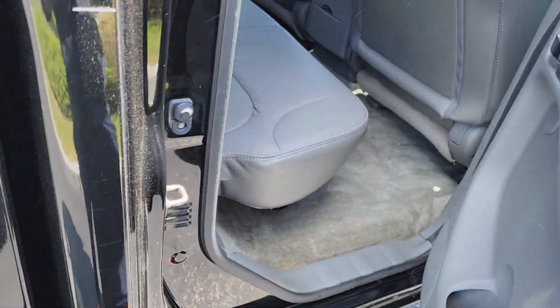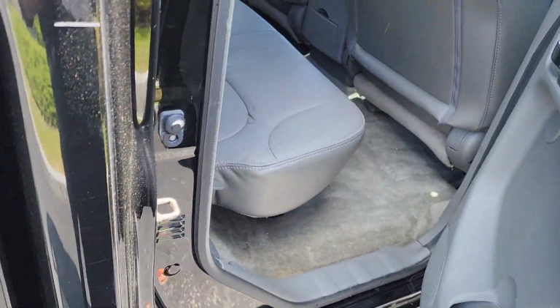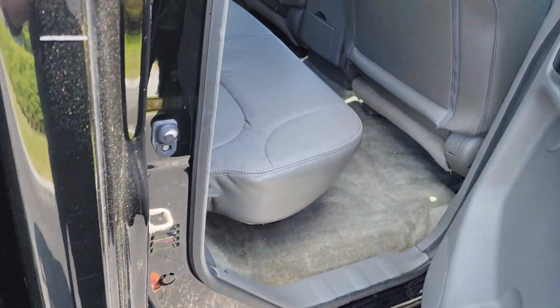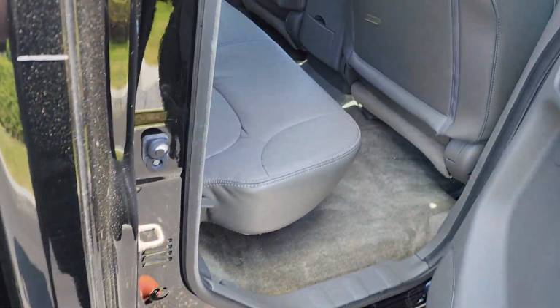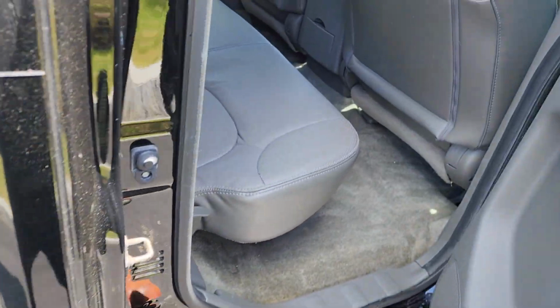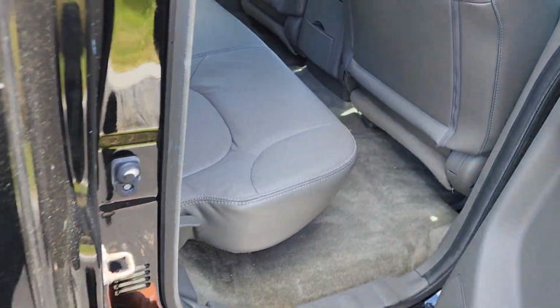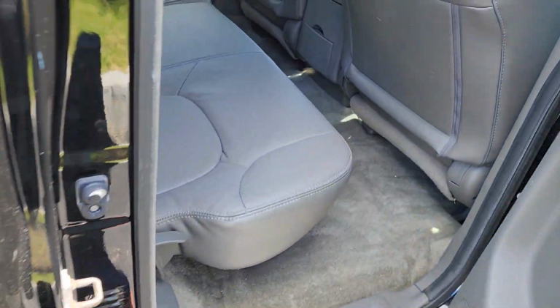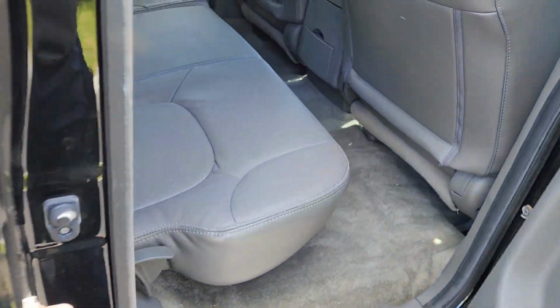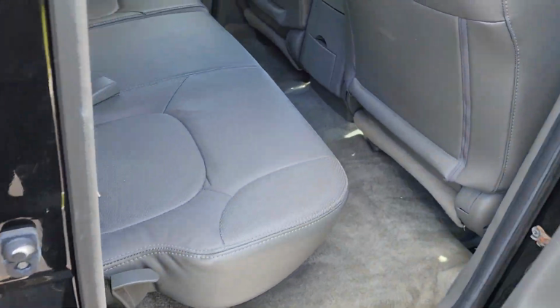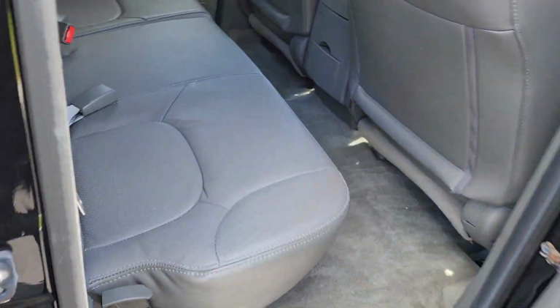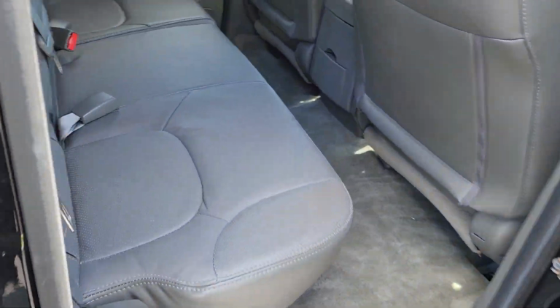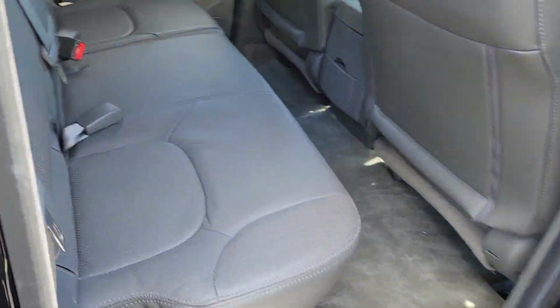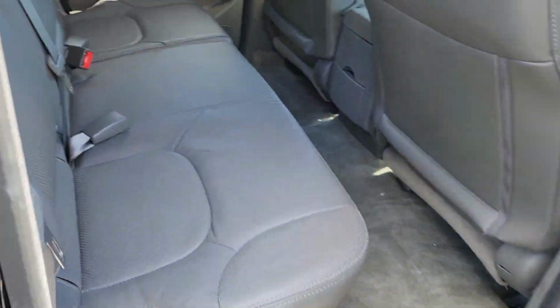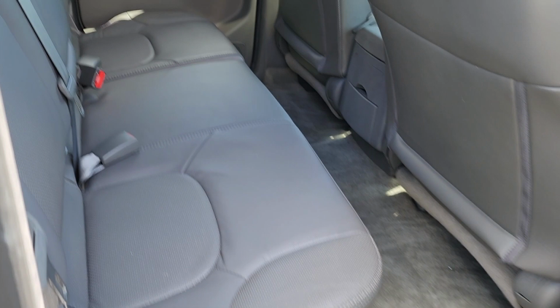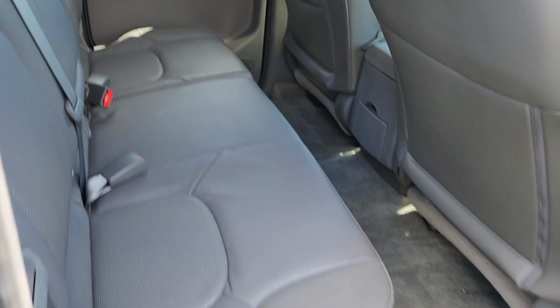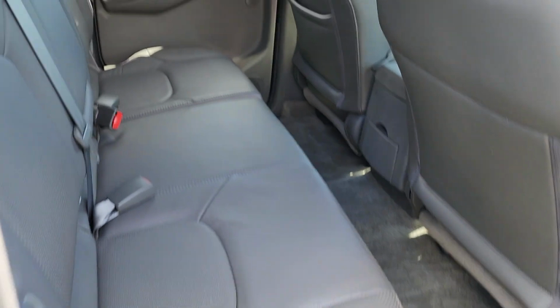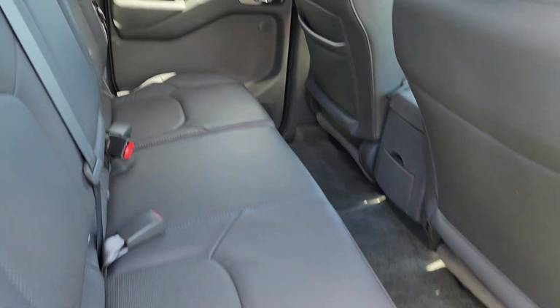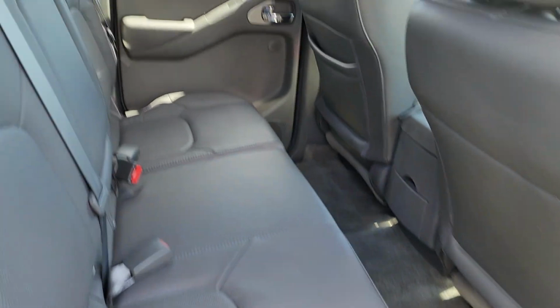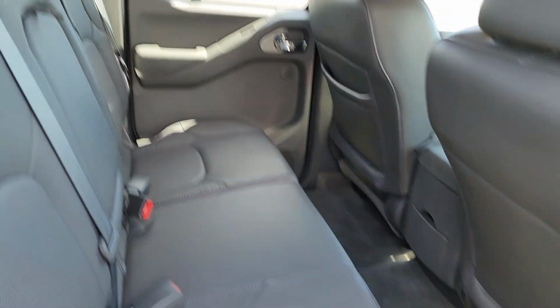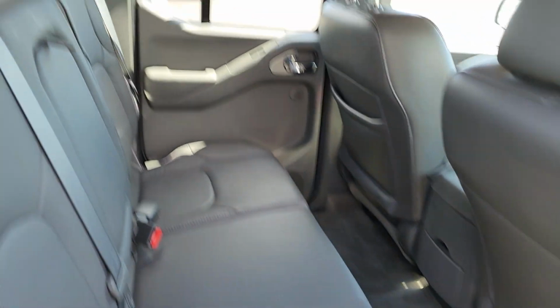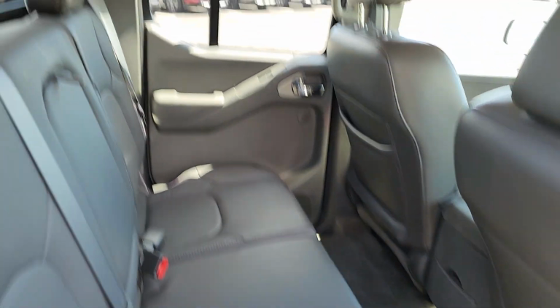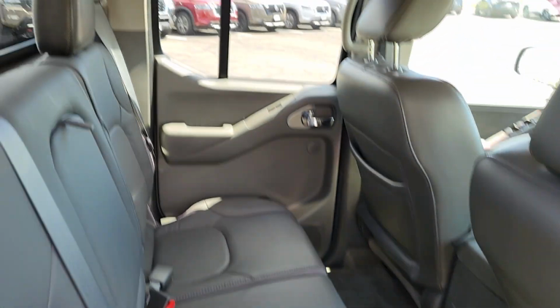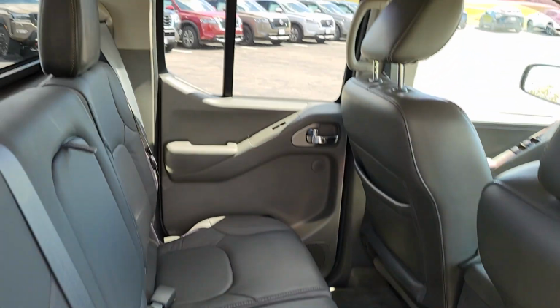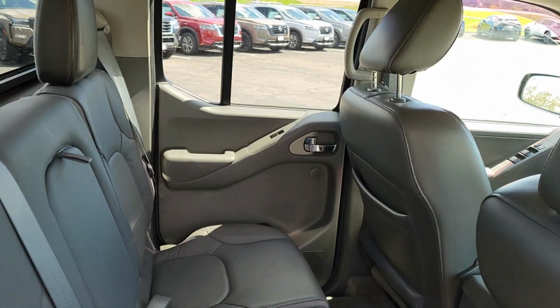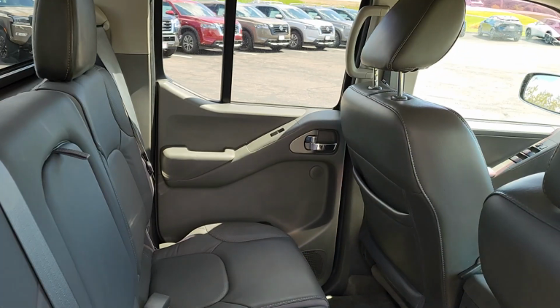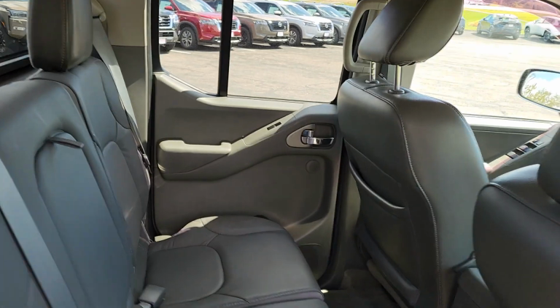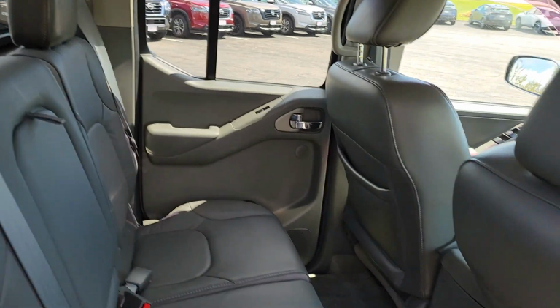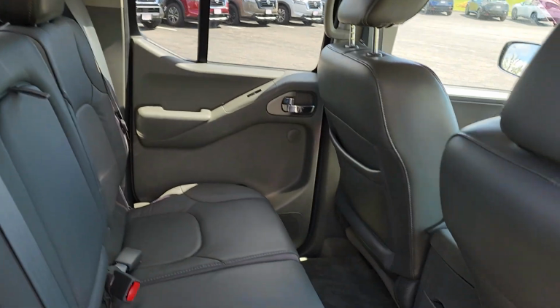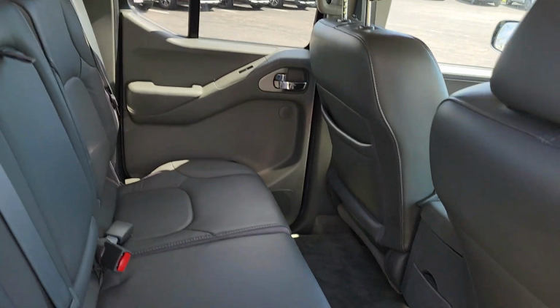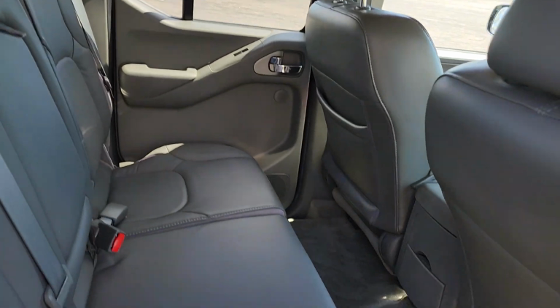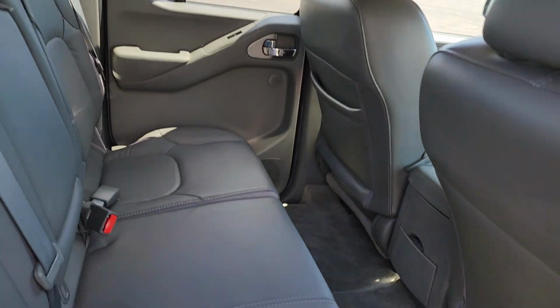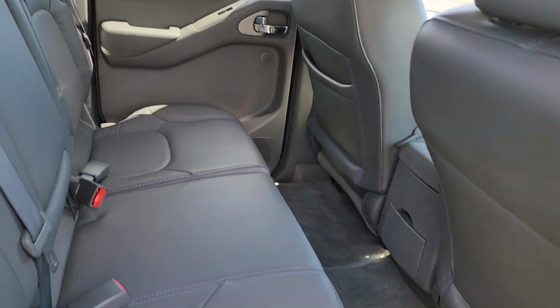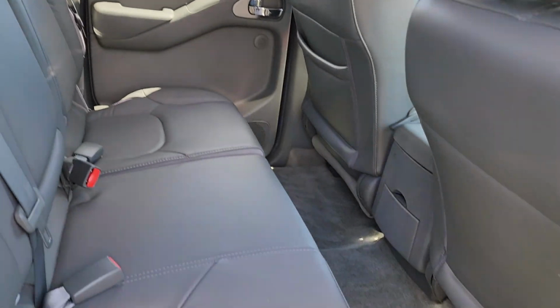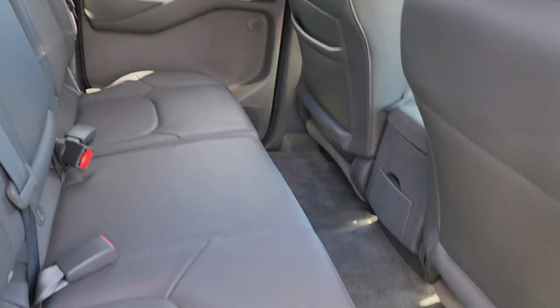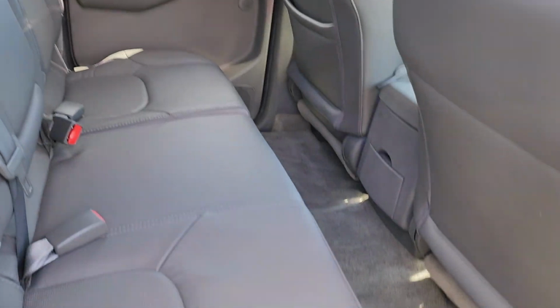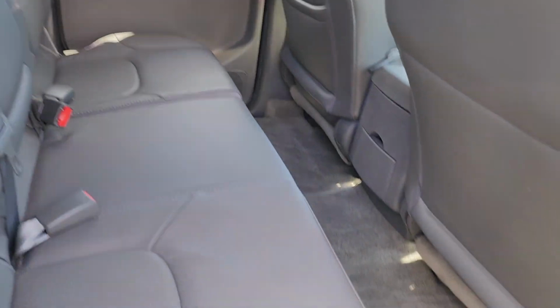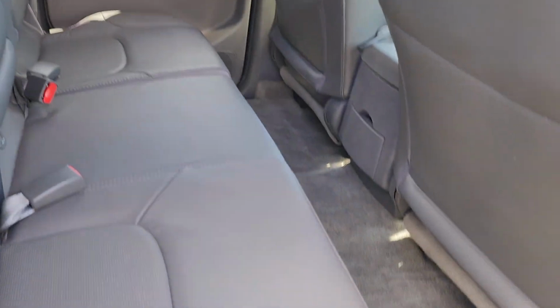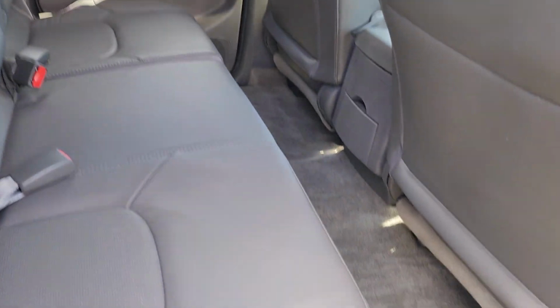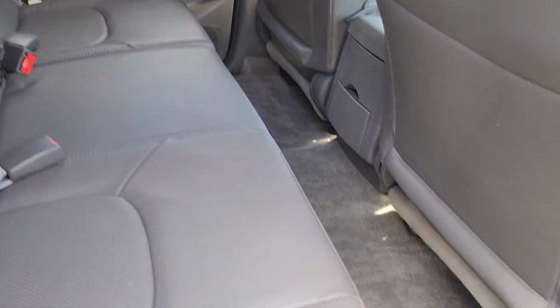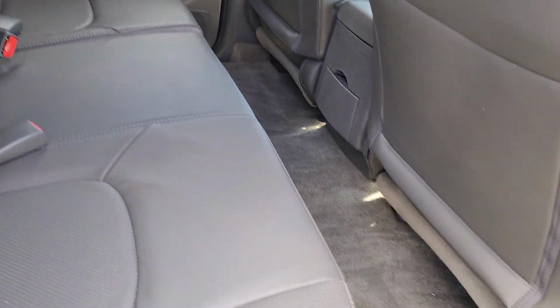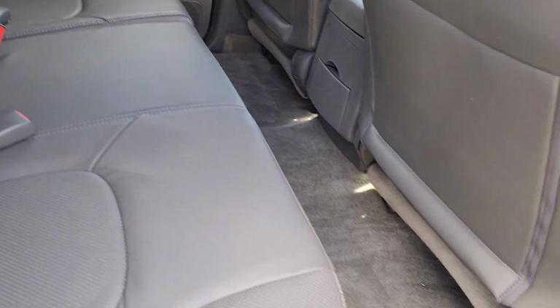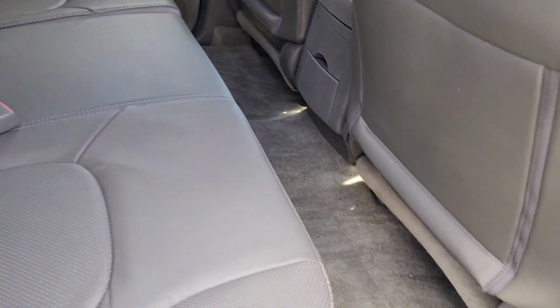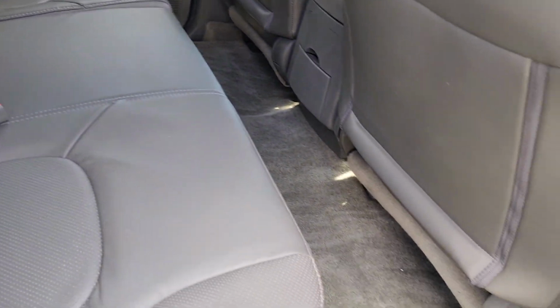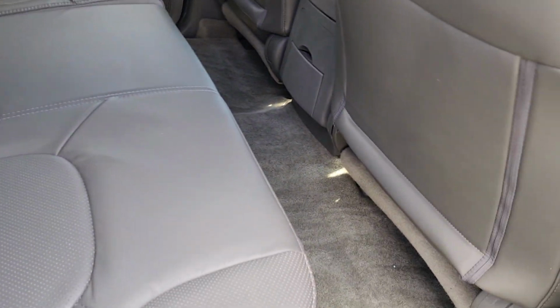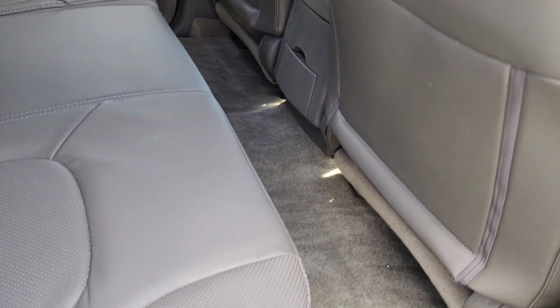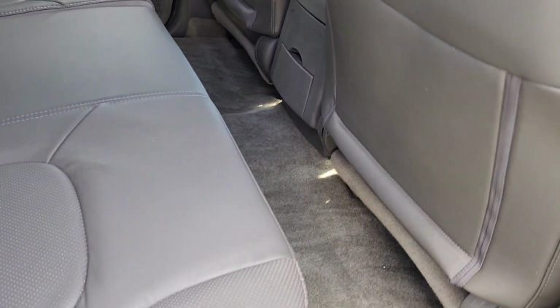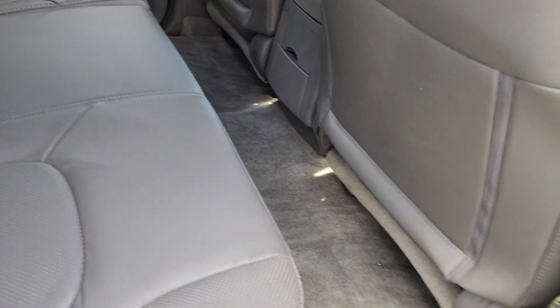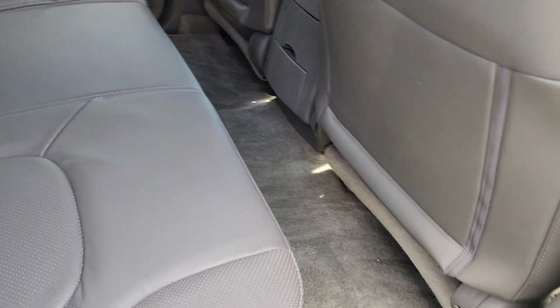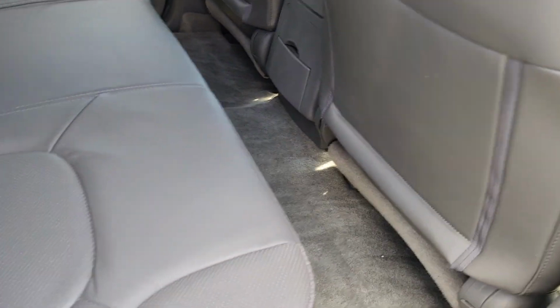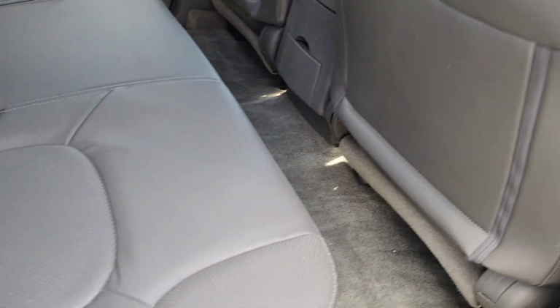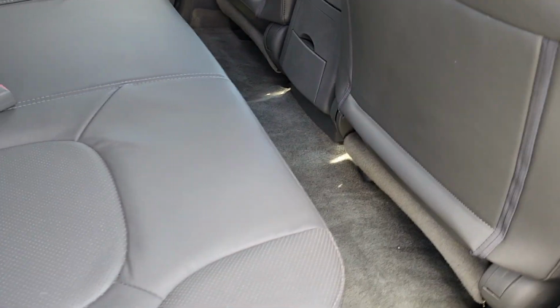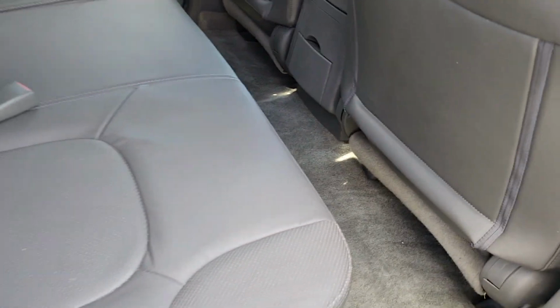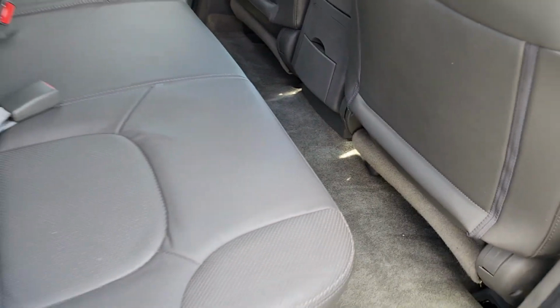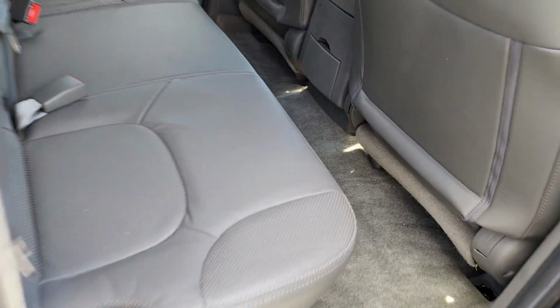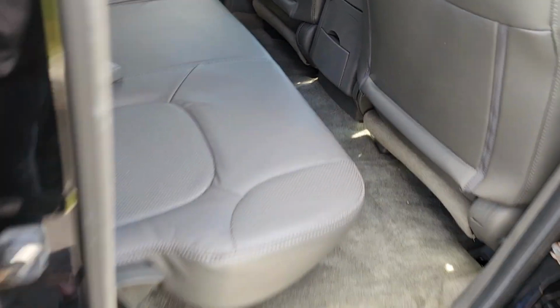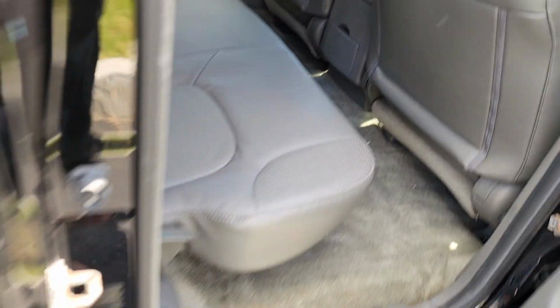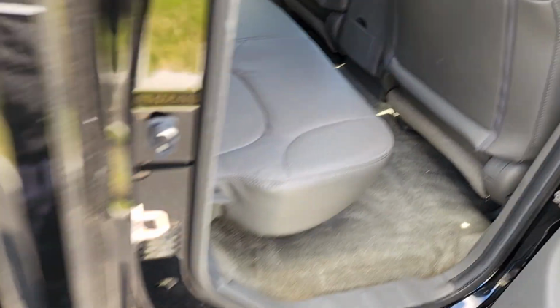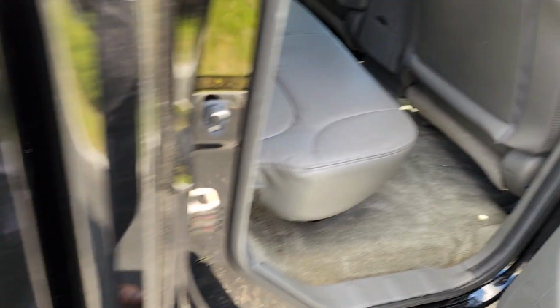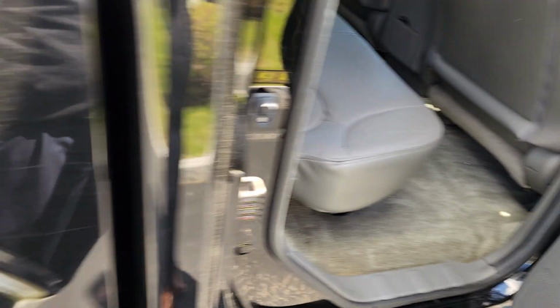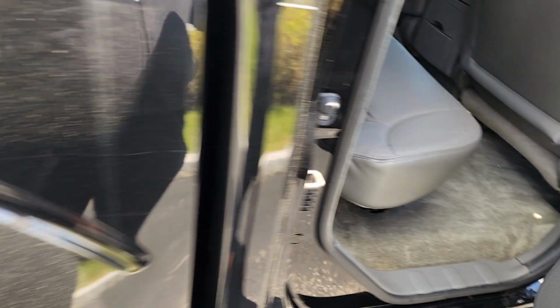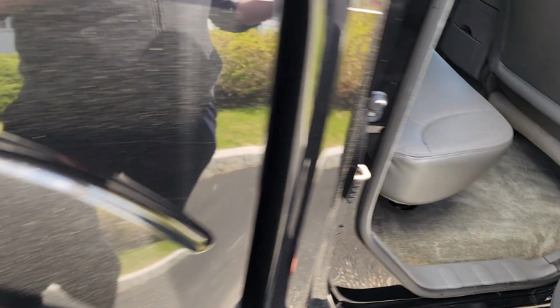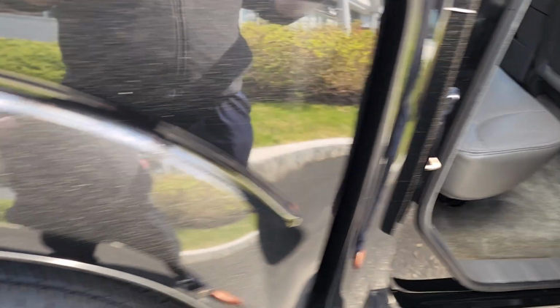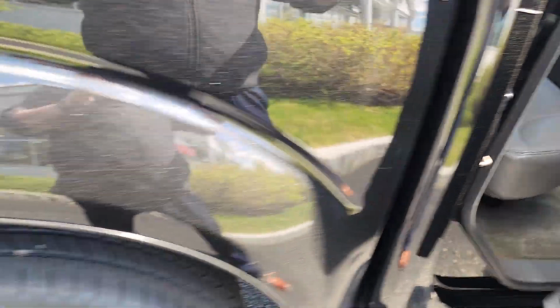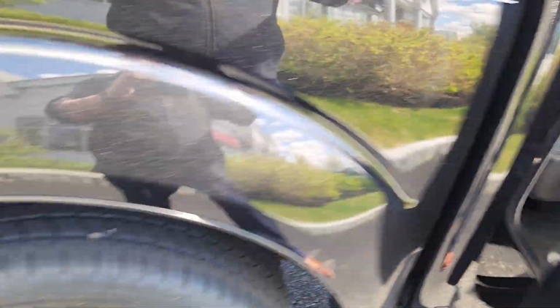Going into the back seat of the truck — more of that nice beautiful gray leather. Super clean inside.